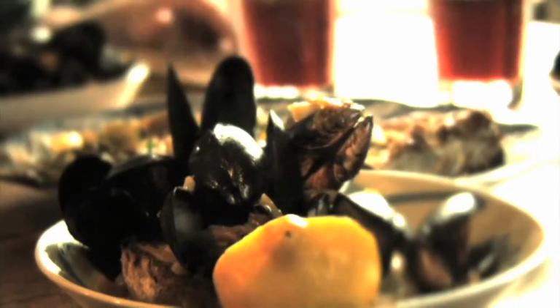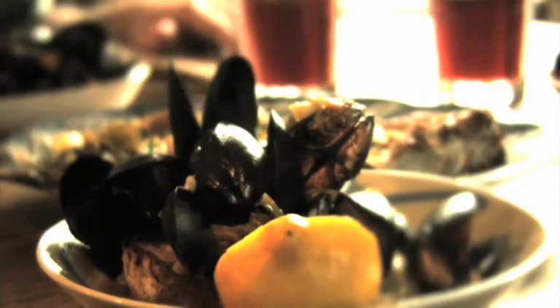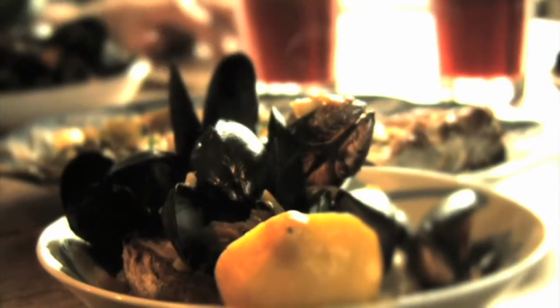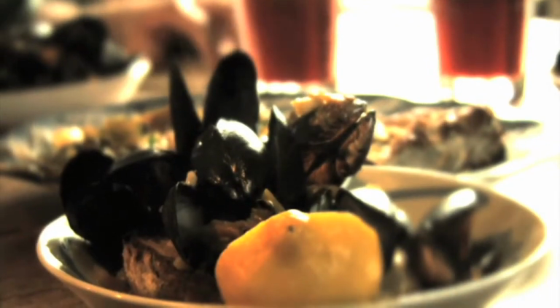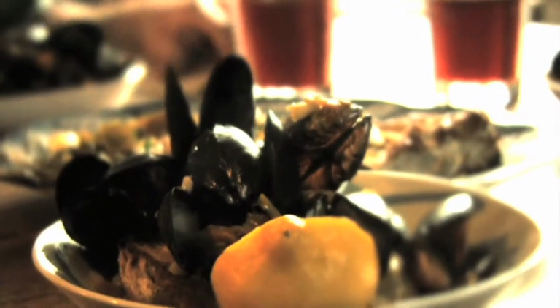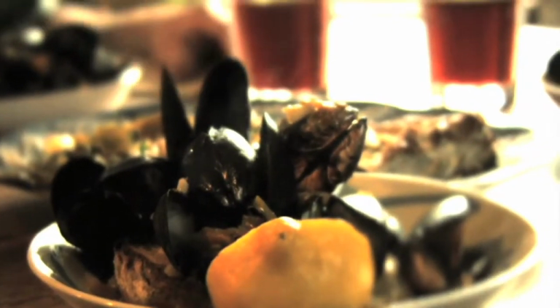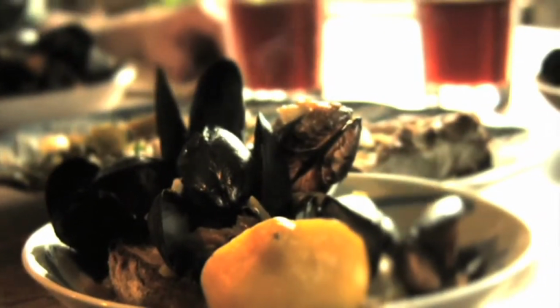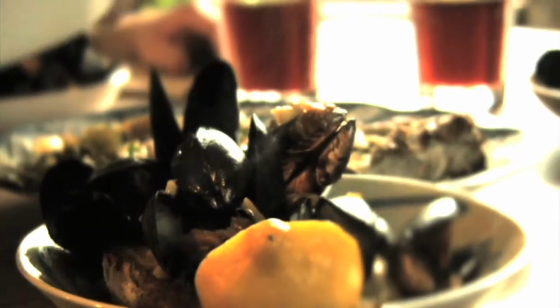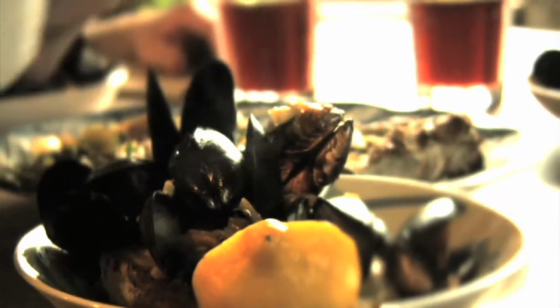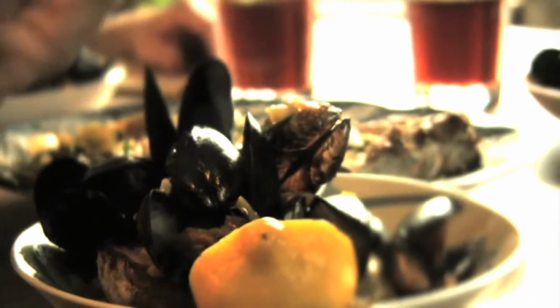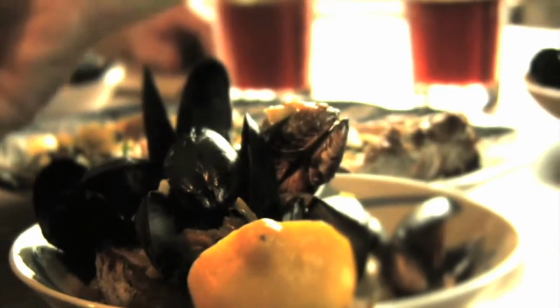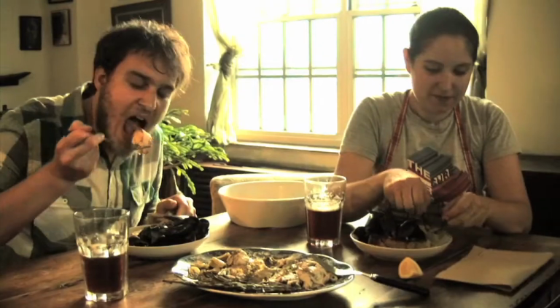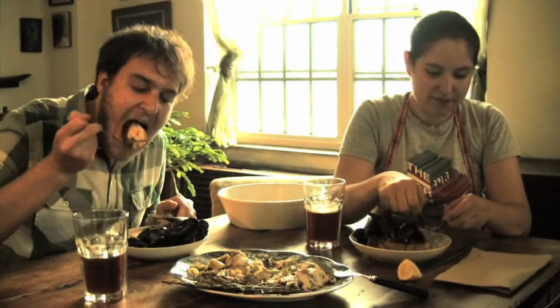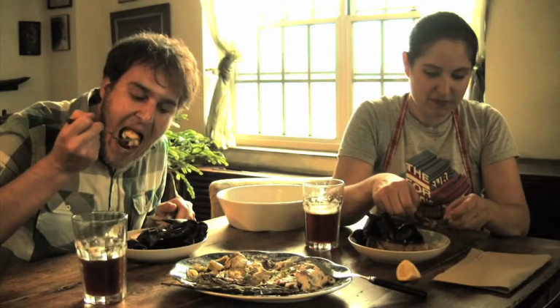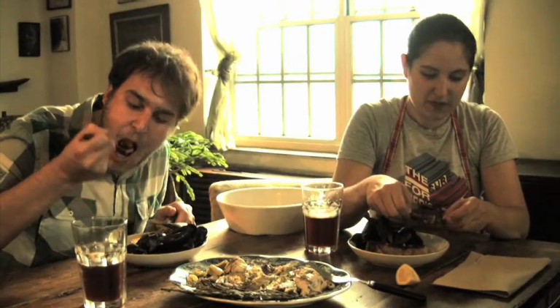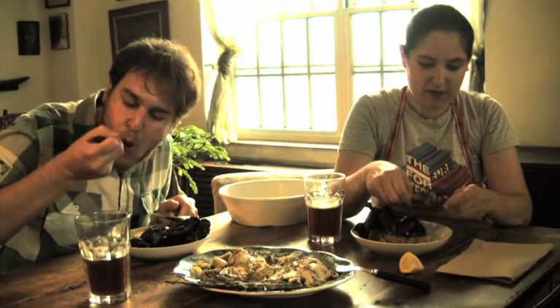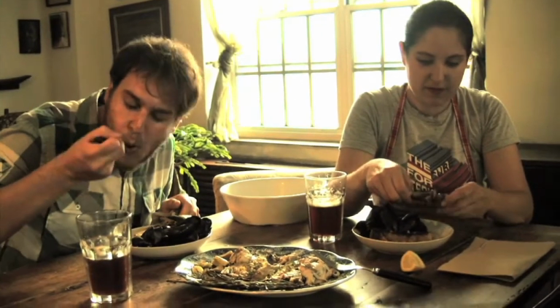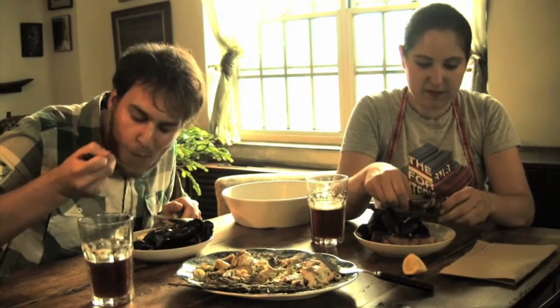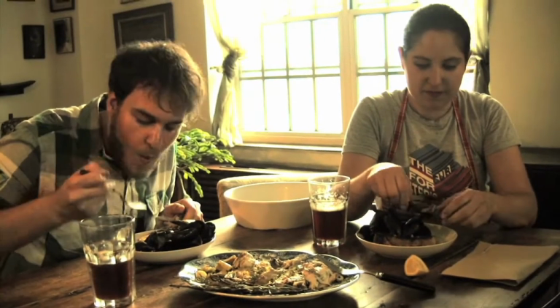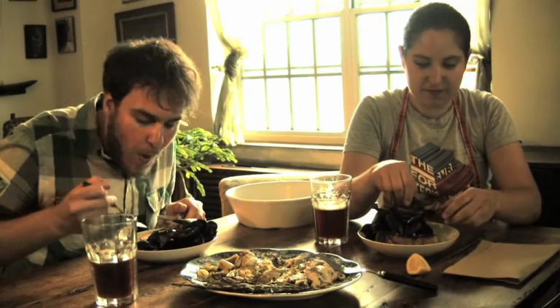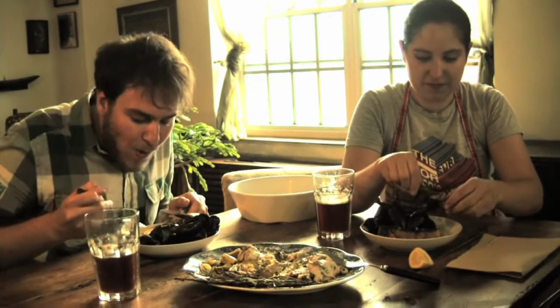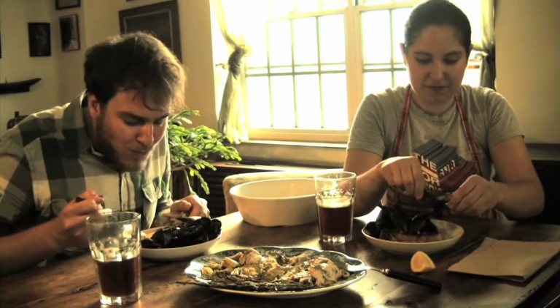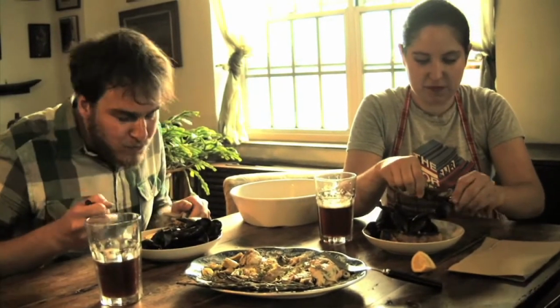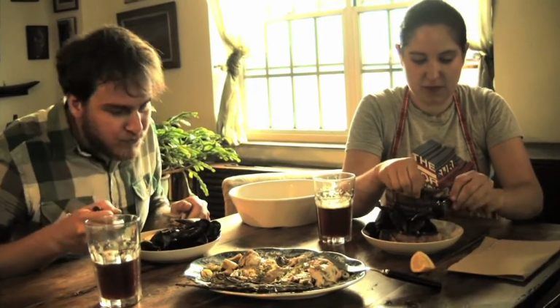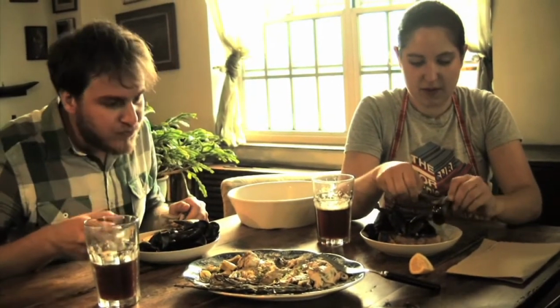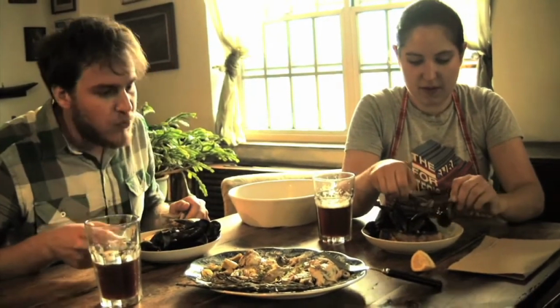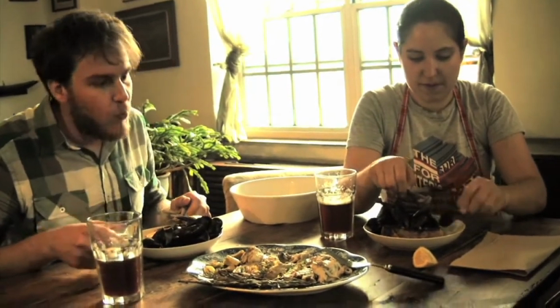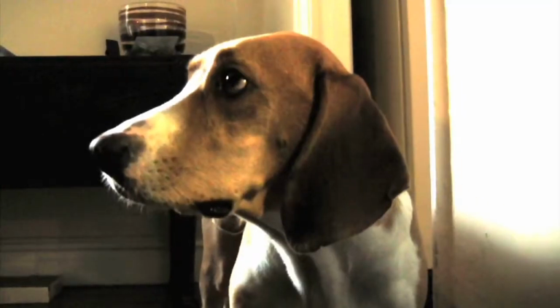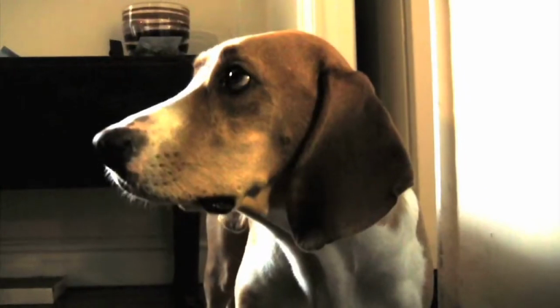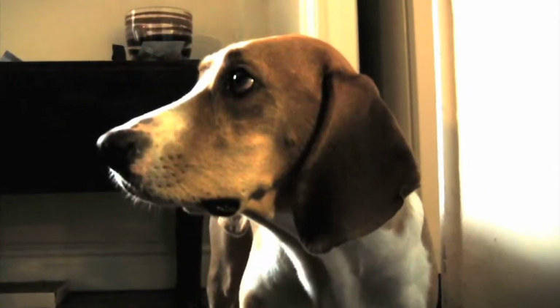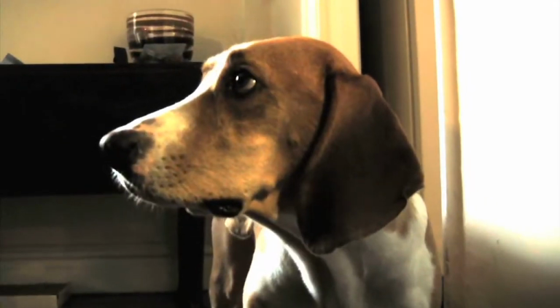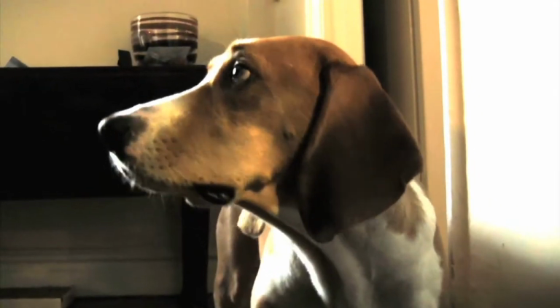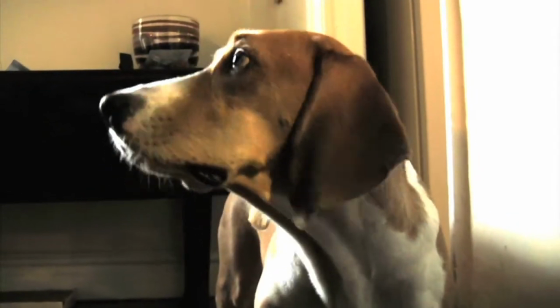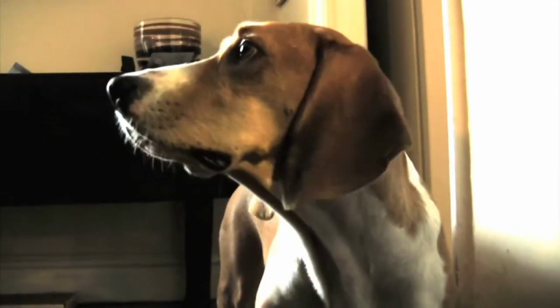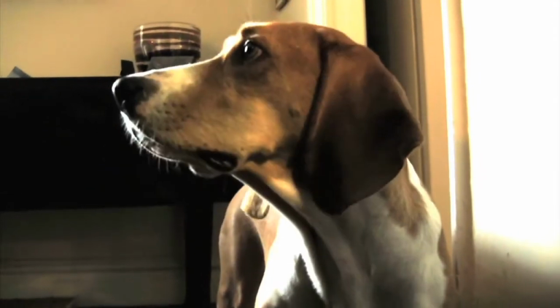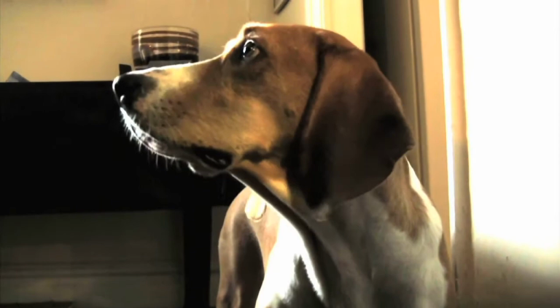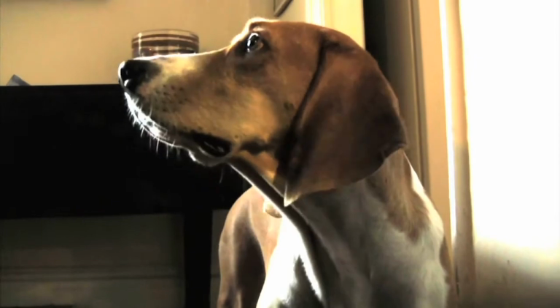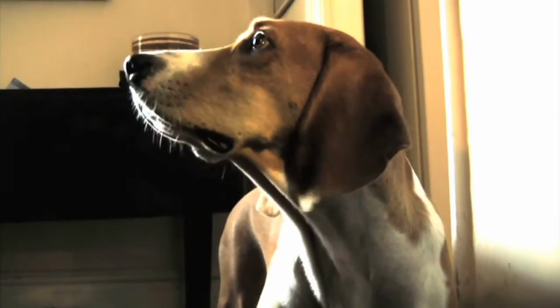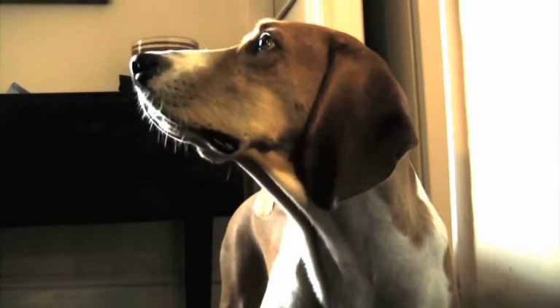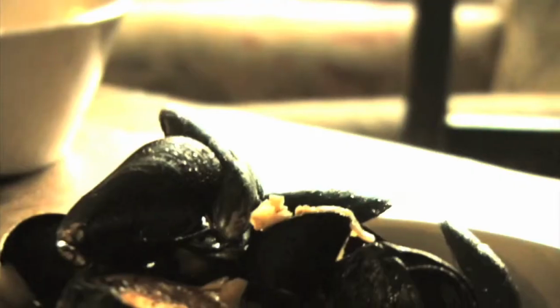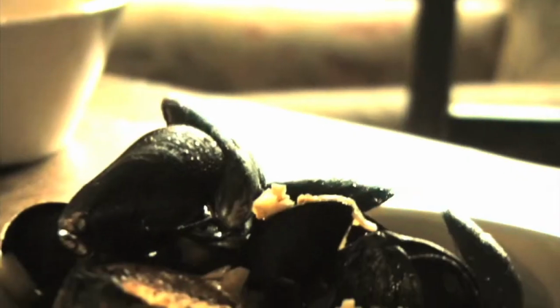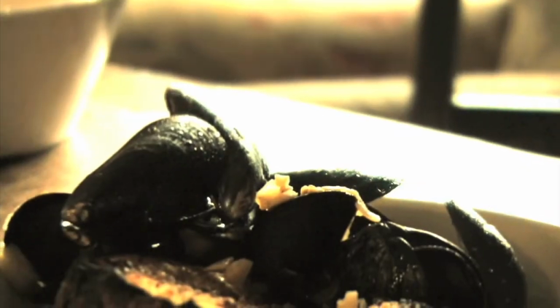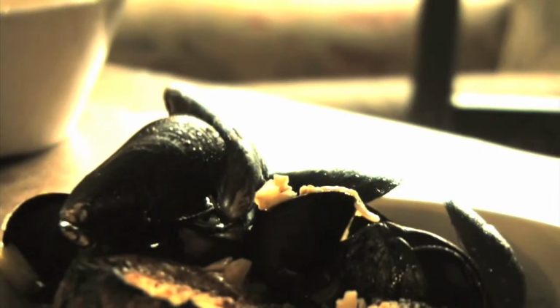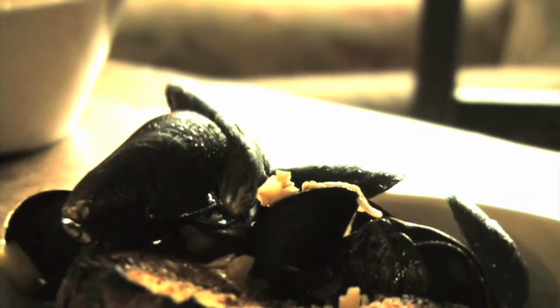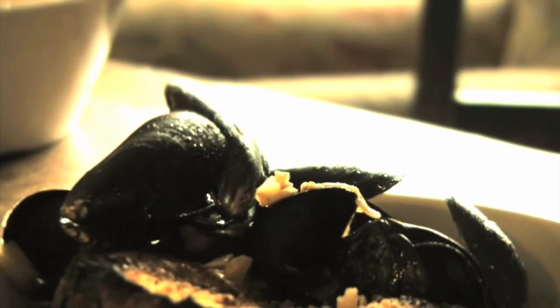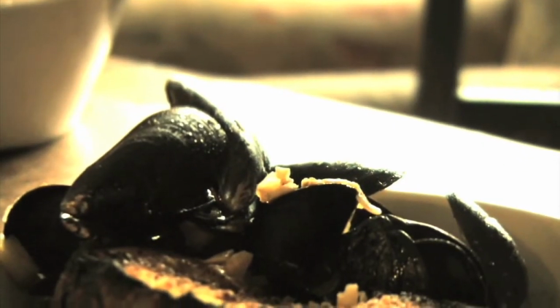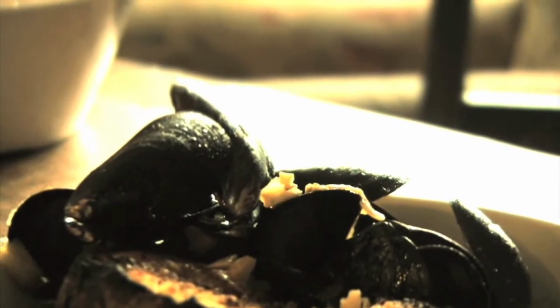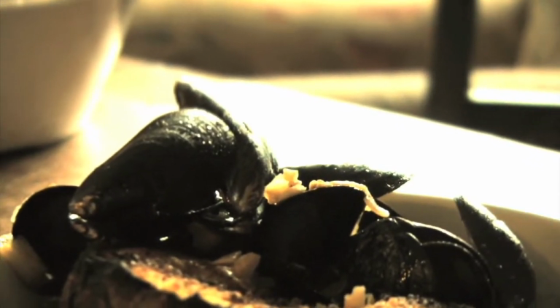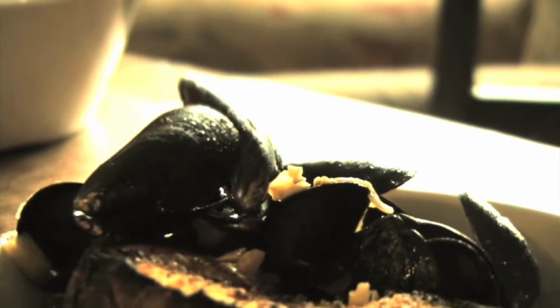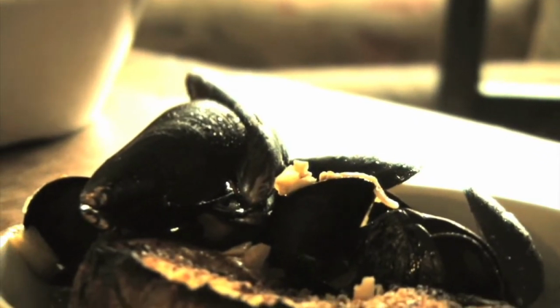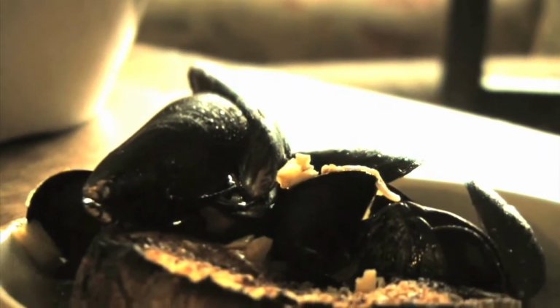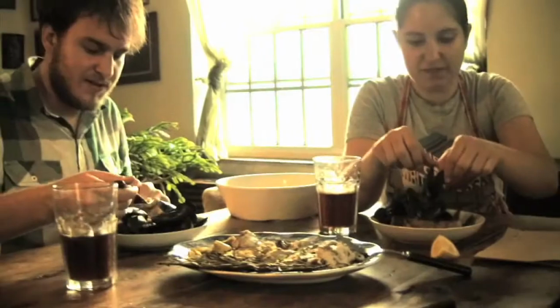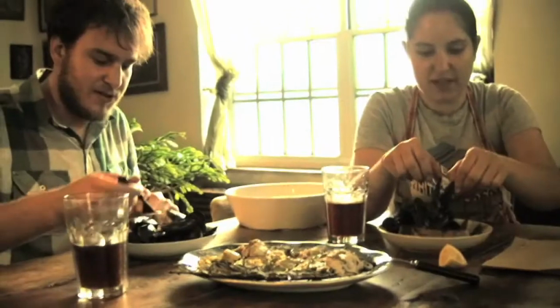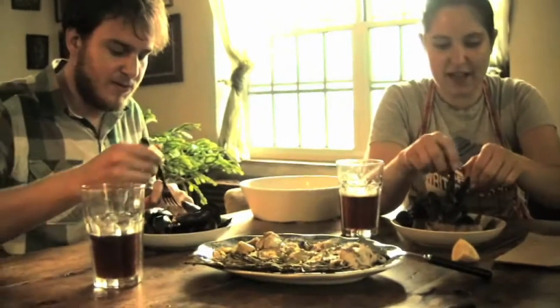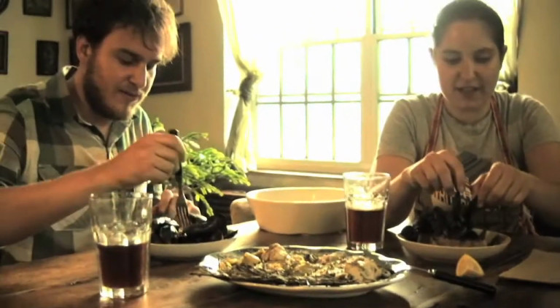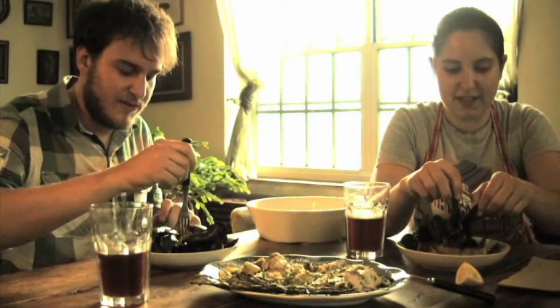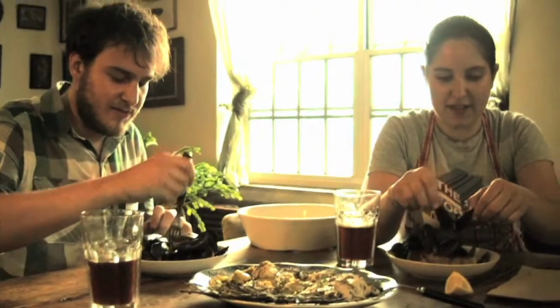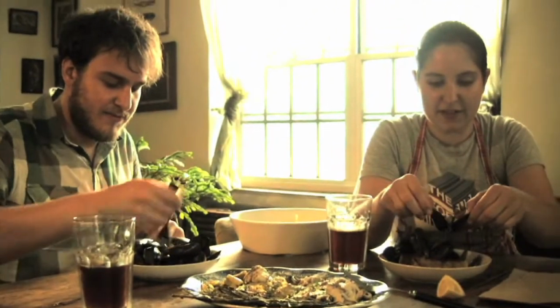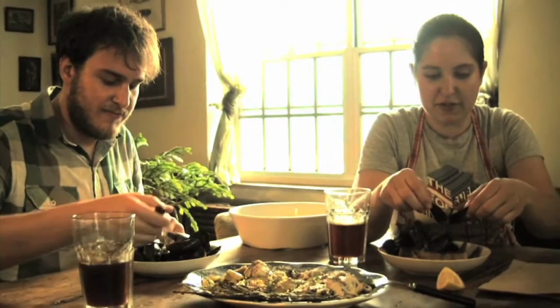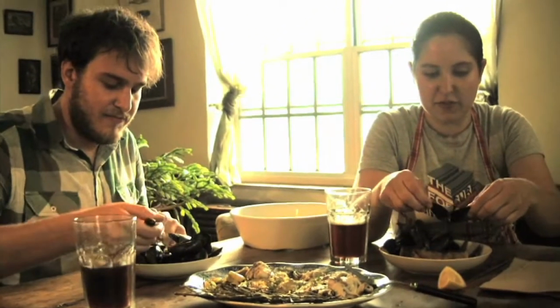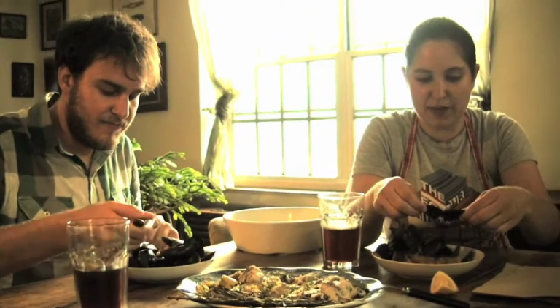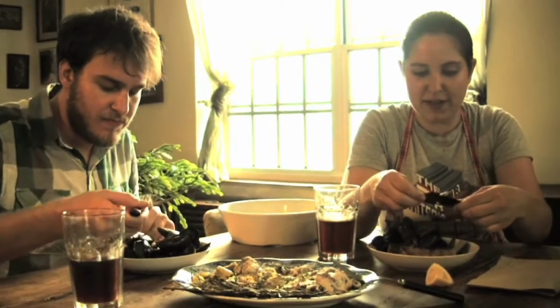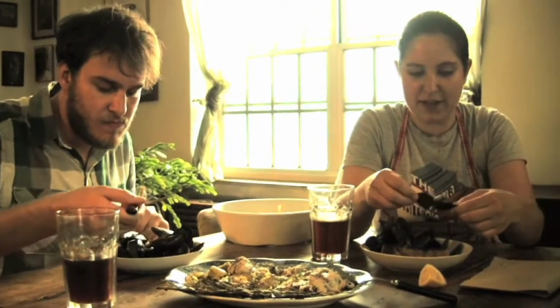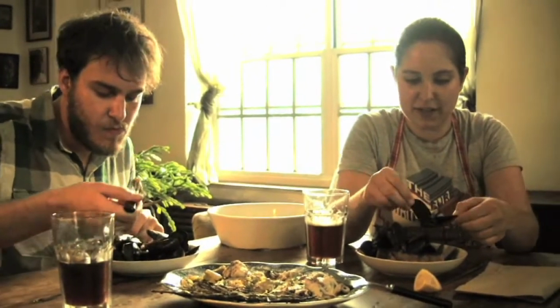Now for the mussels — give them a little squirt of lemon. Those are delicious. They have like a nice little beeriness to them.